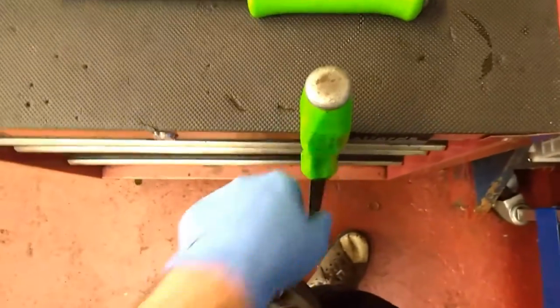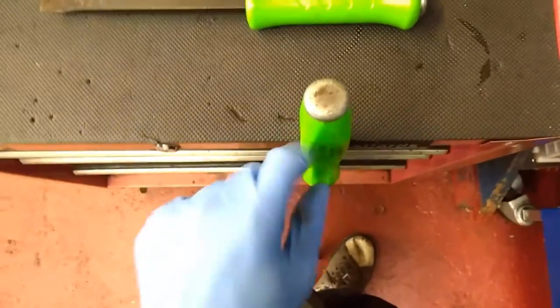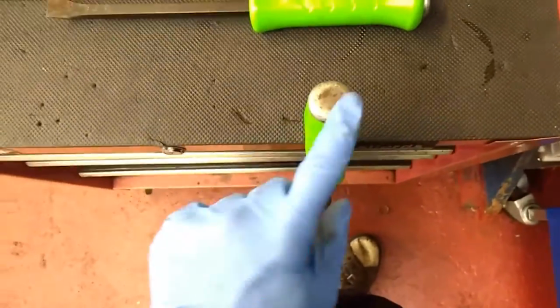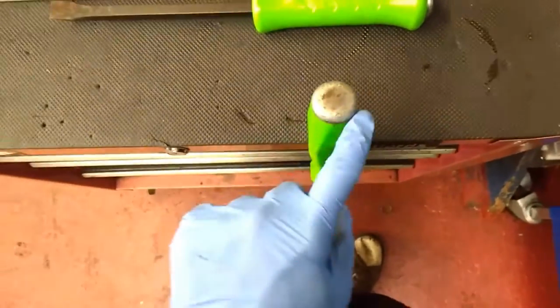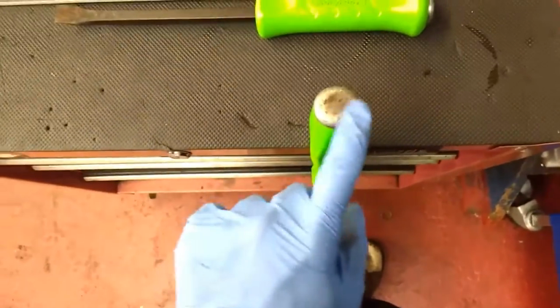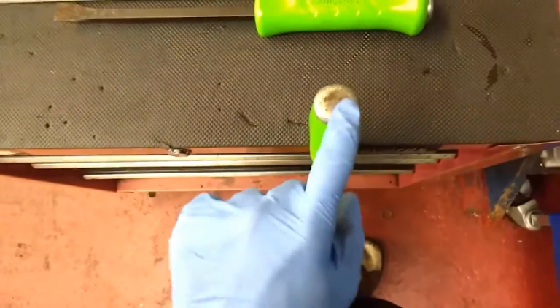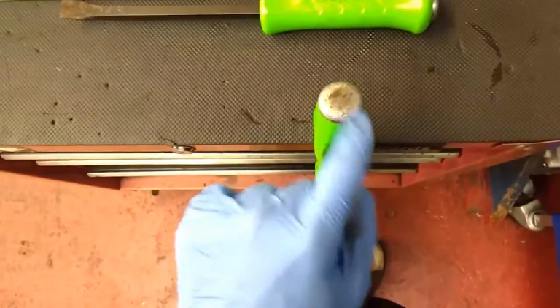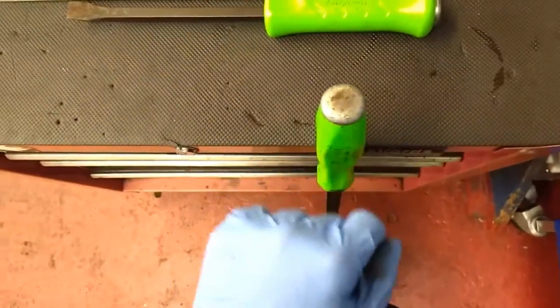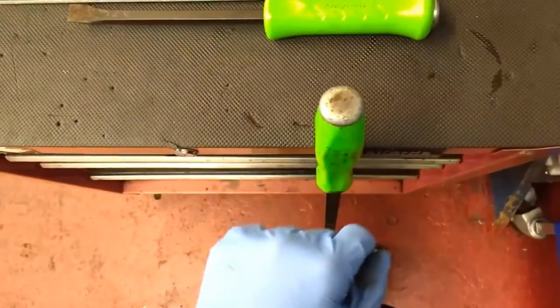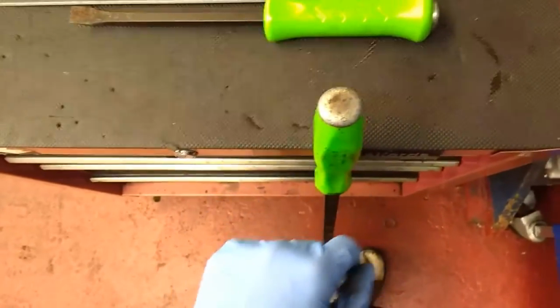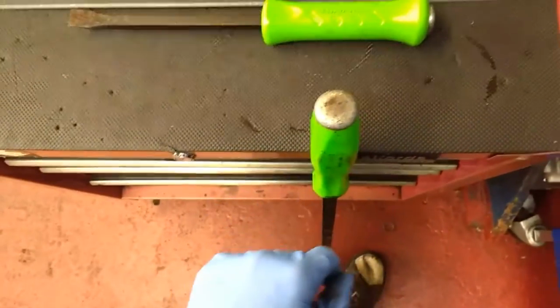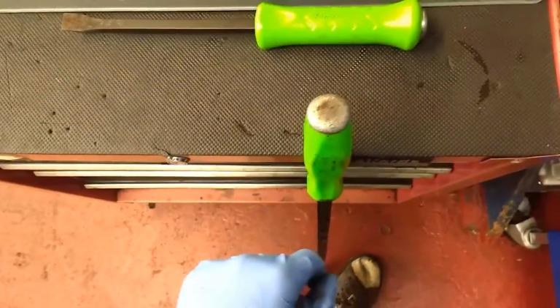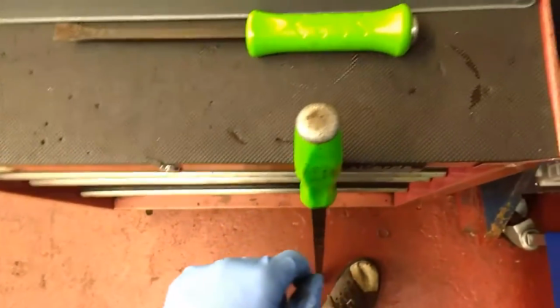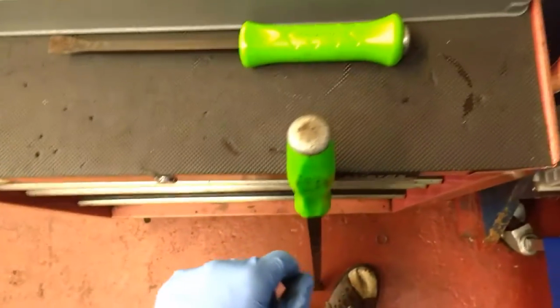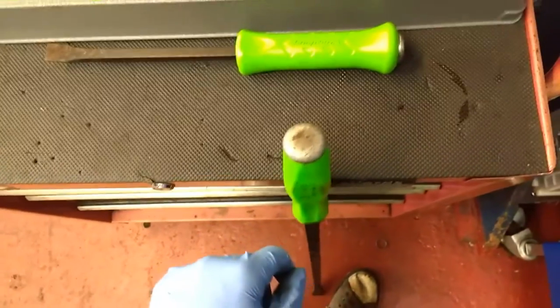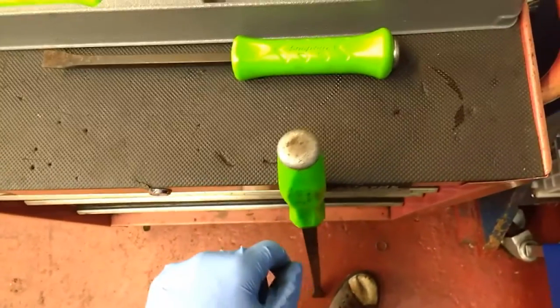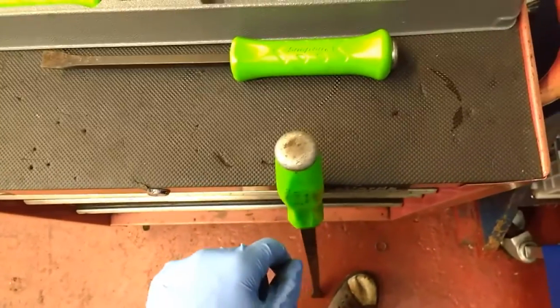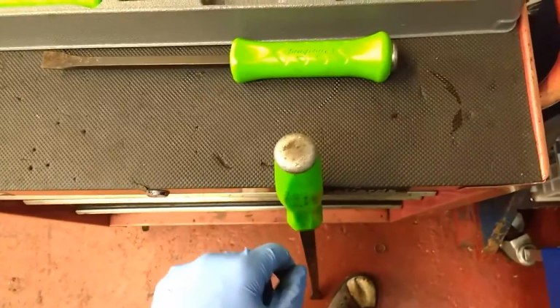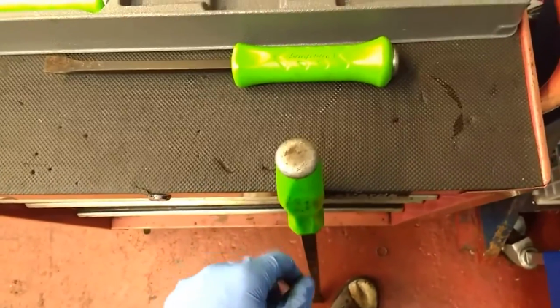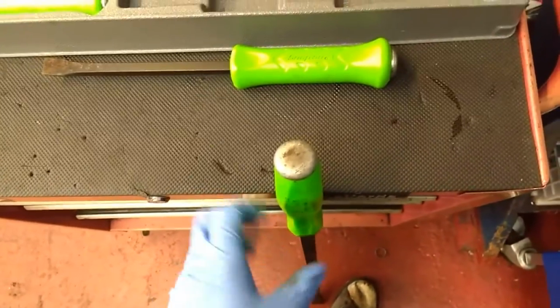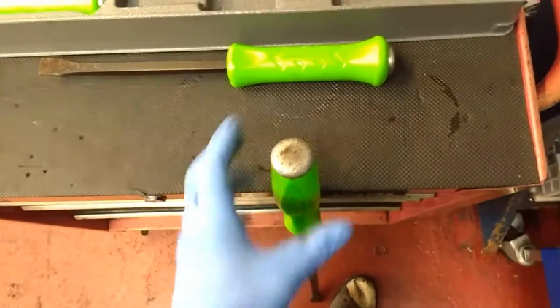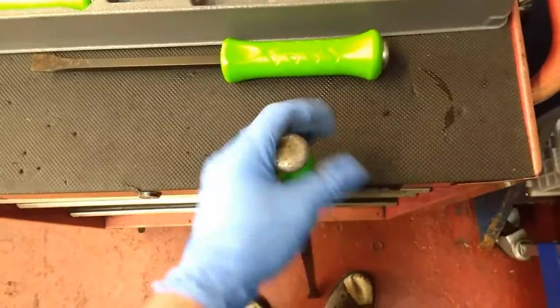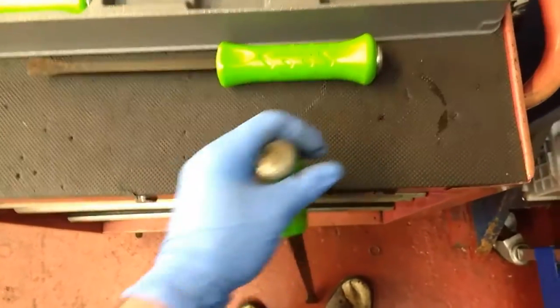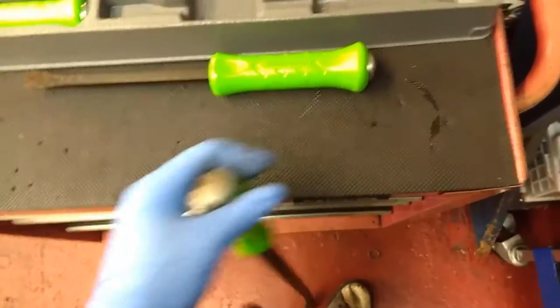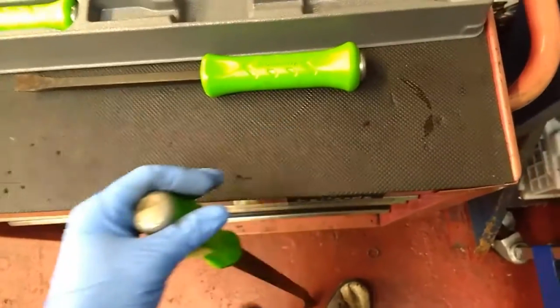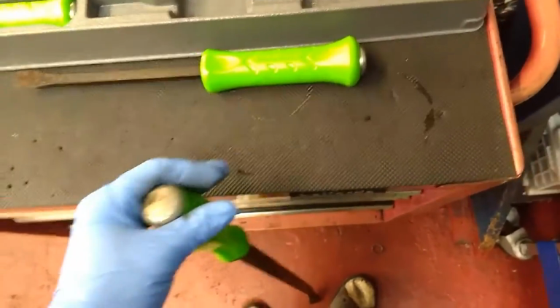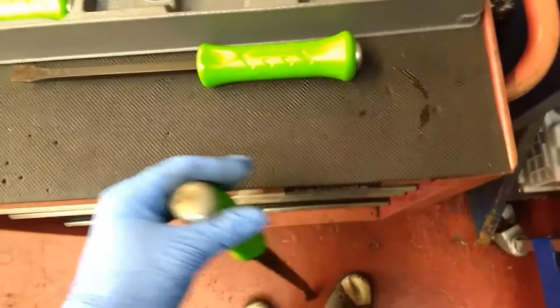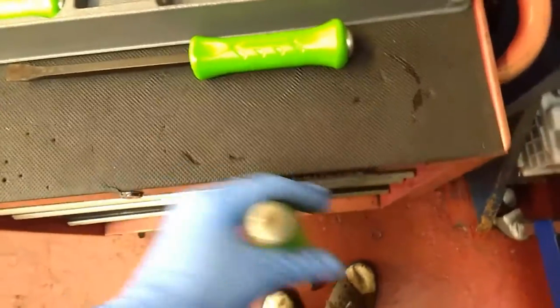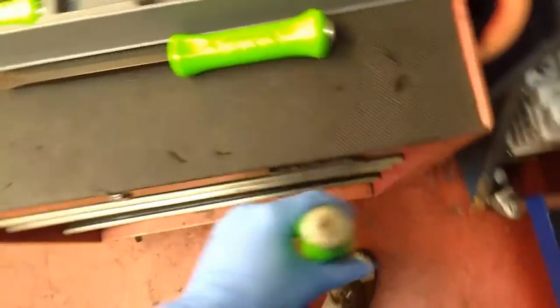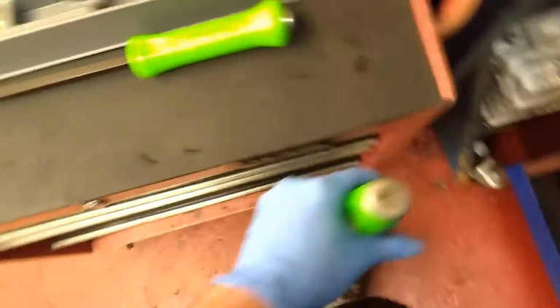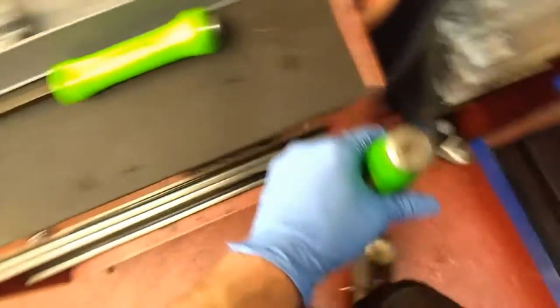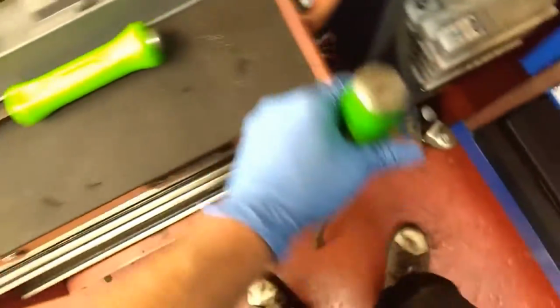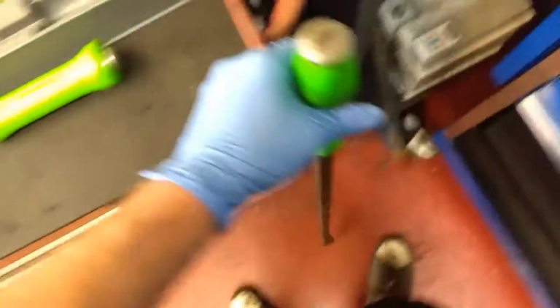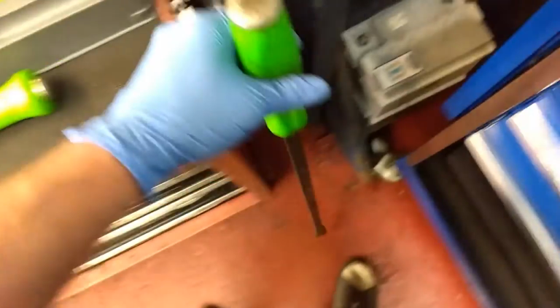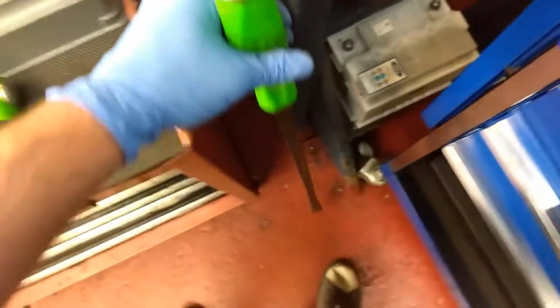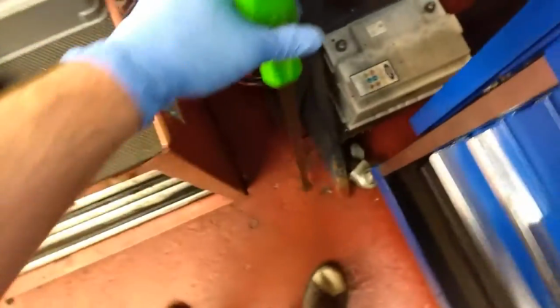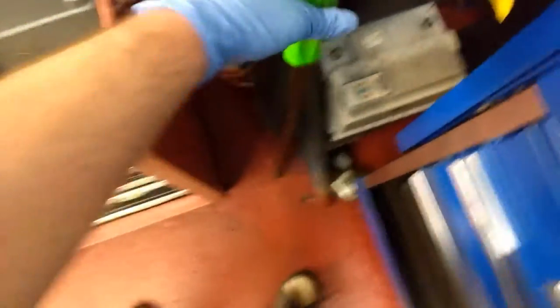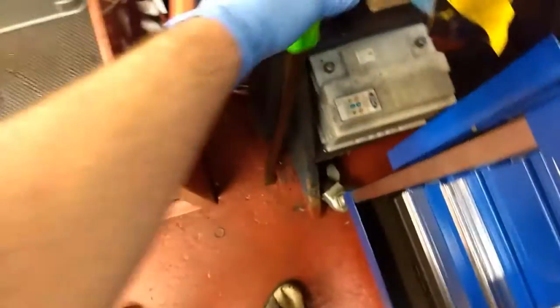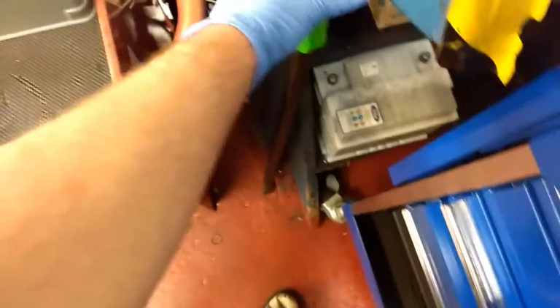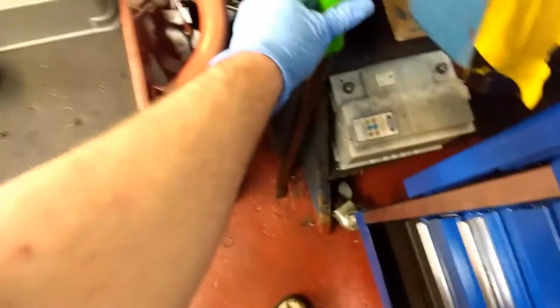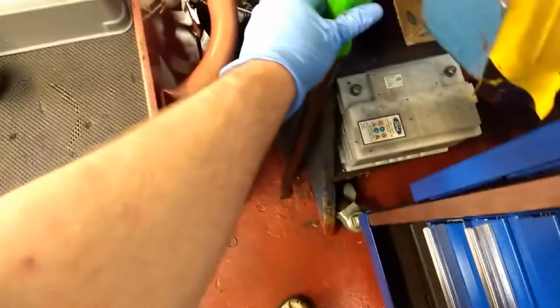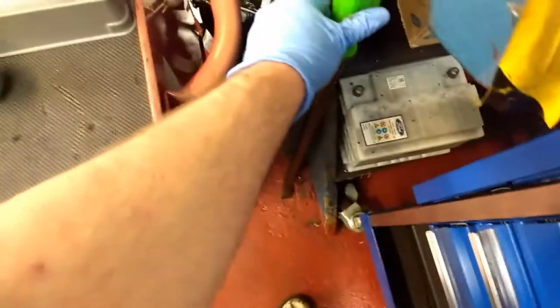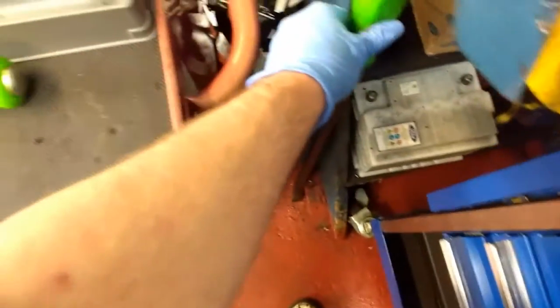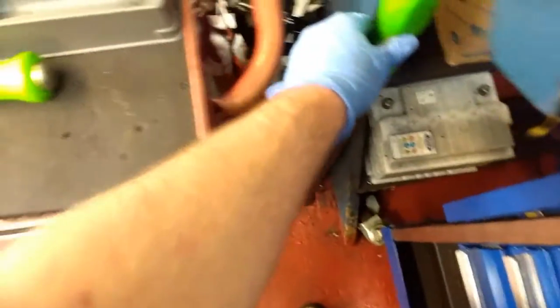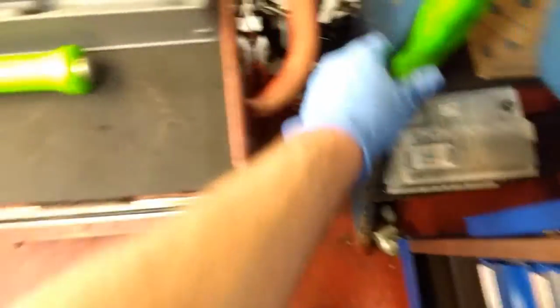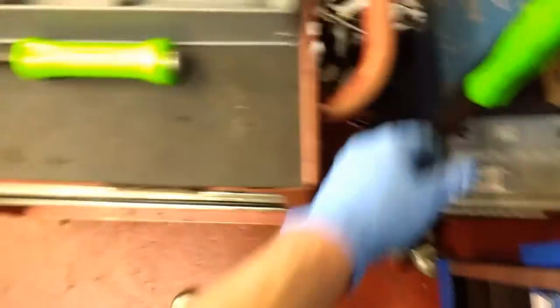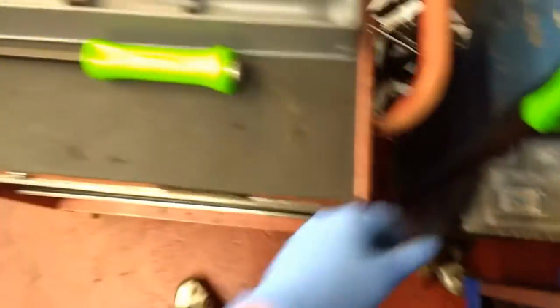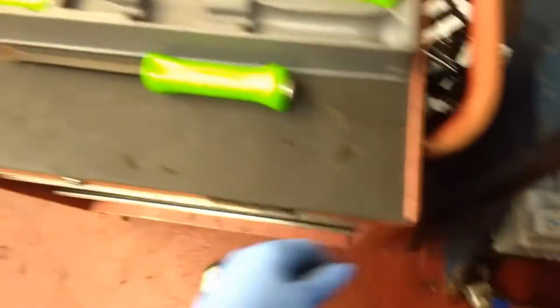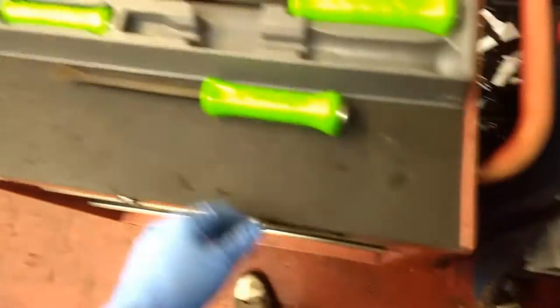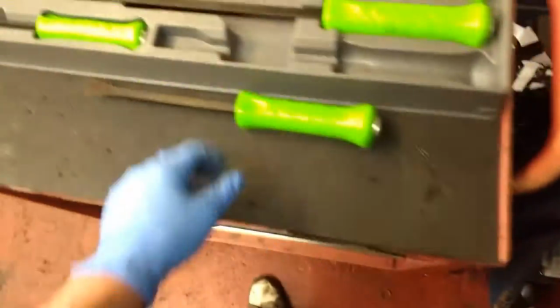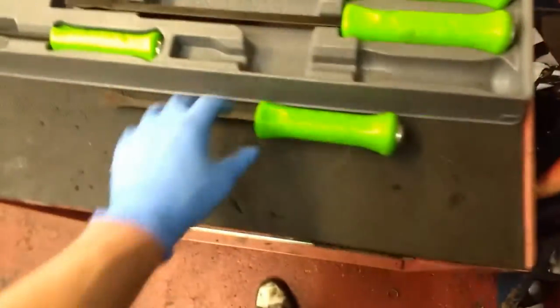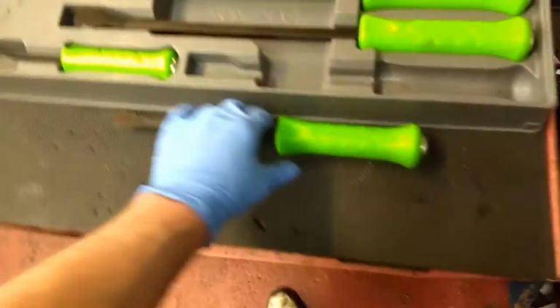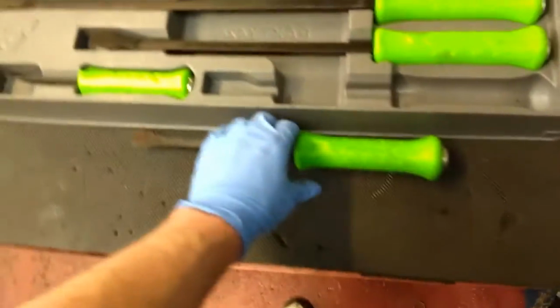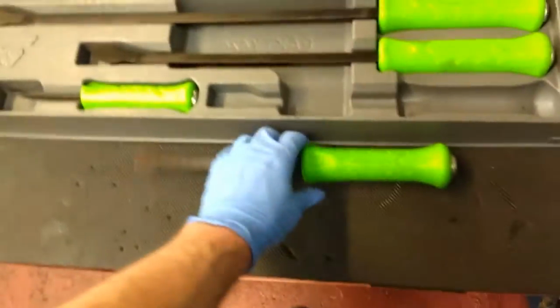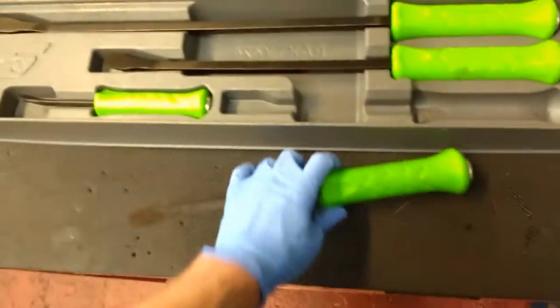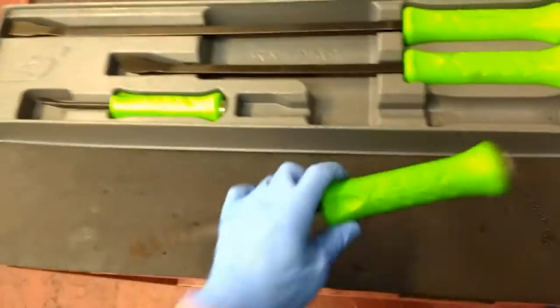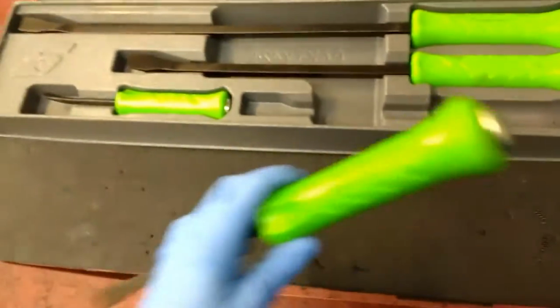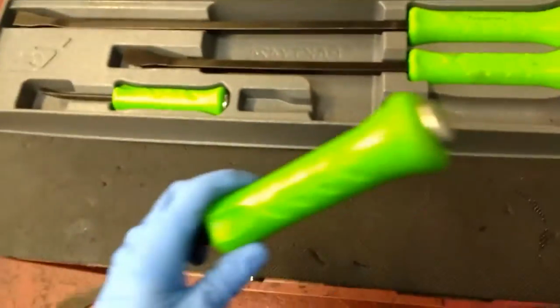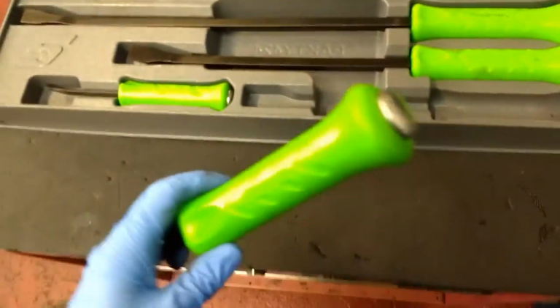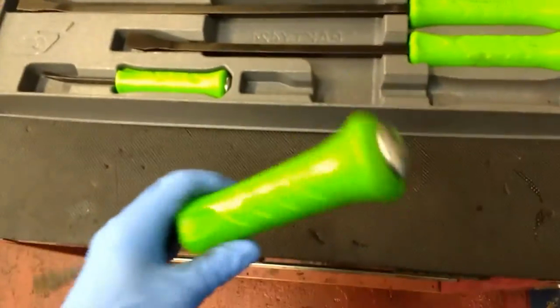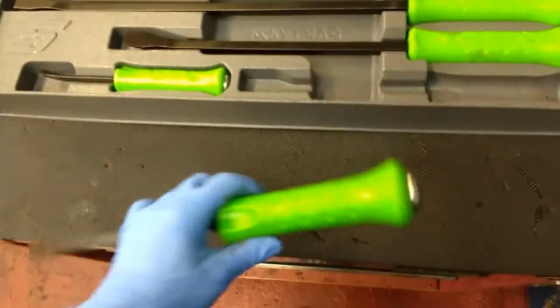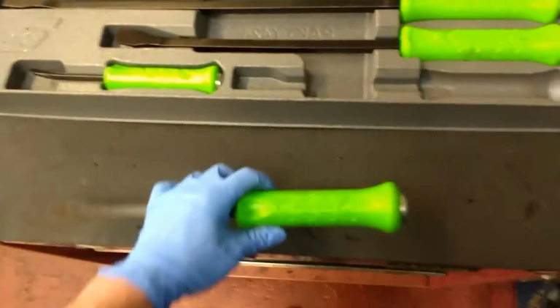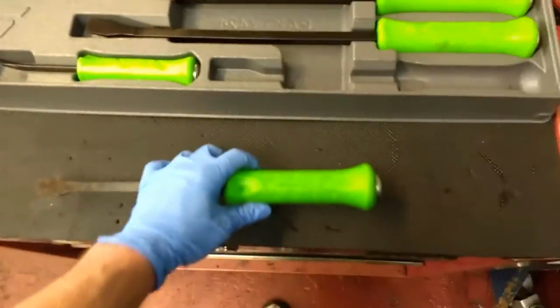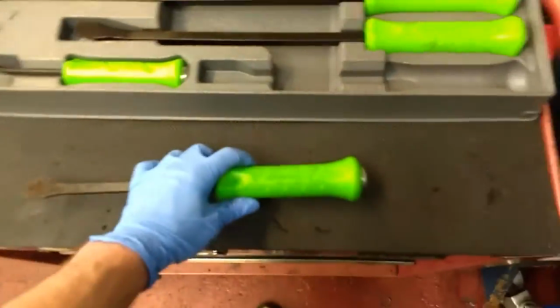So I've always been hitting it with a hammer, as you can see. They brought out these new striking pry bars so you can hit it with a hammer.